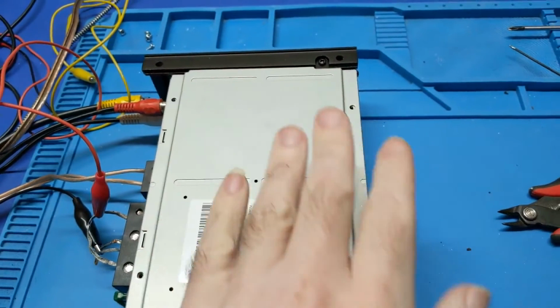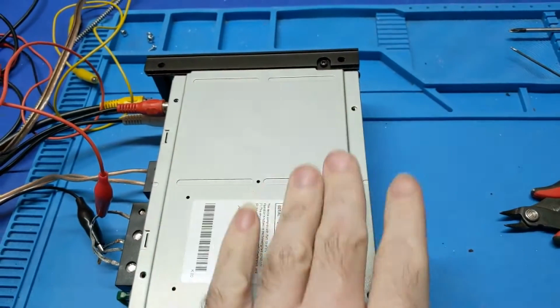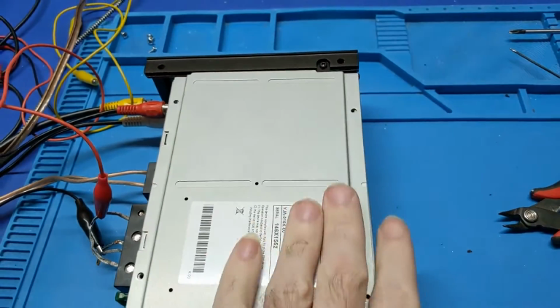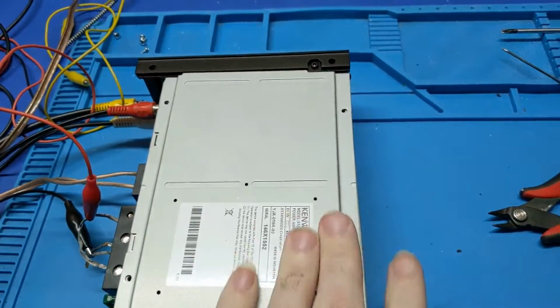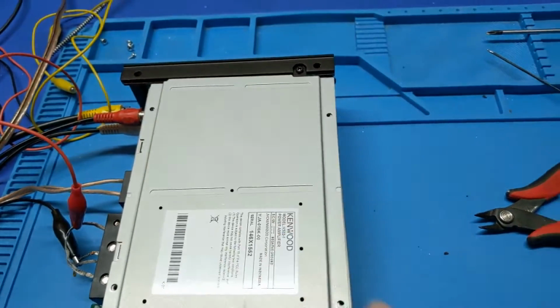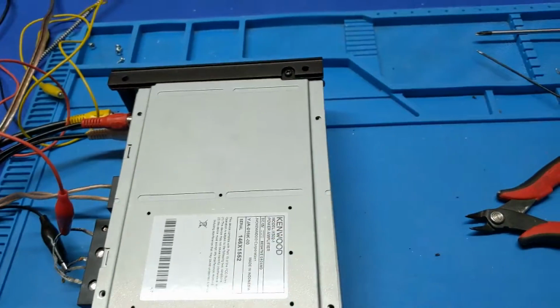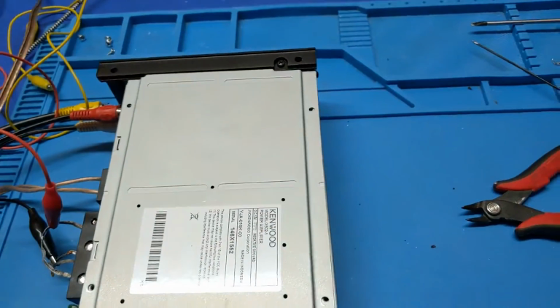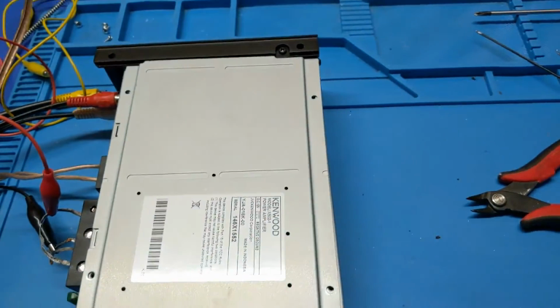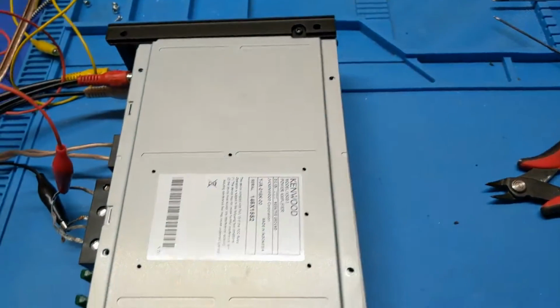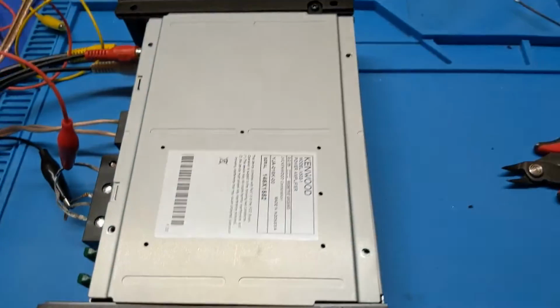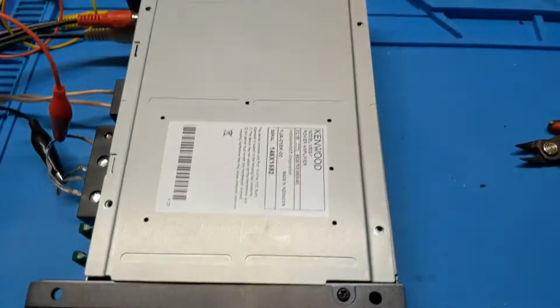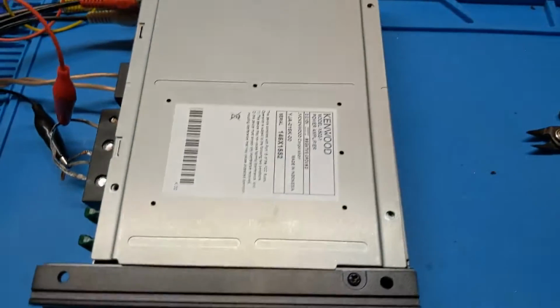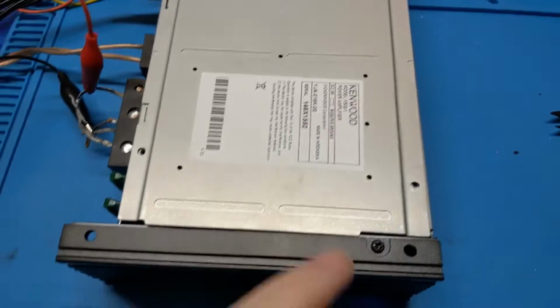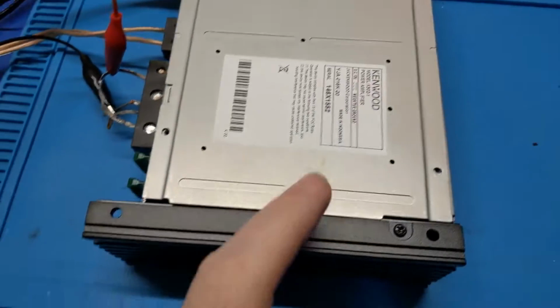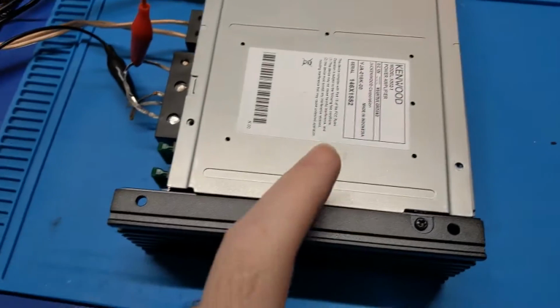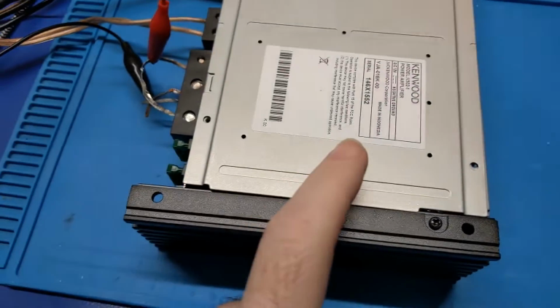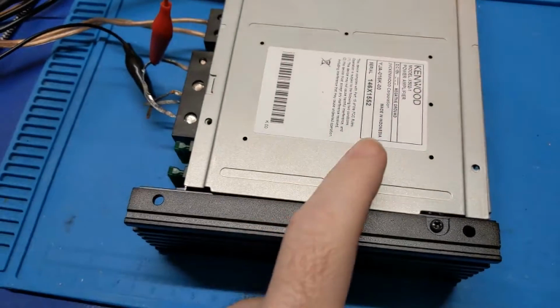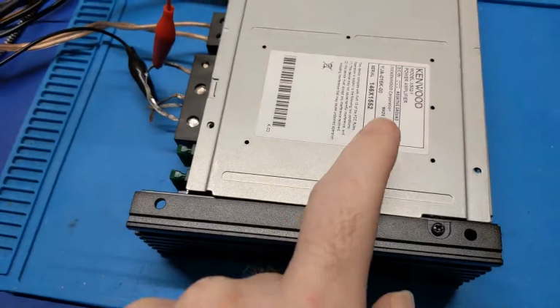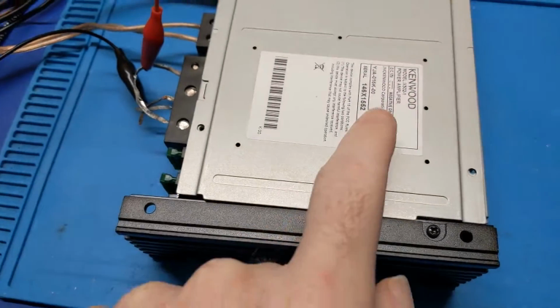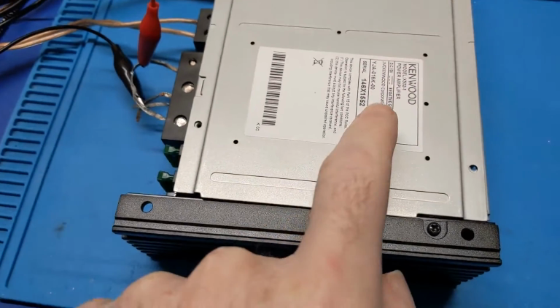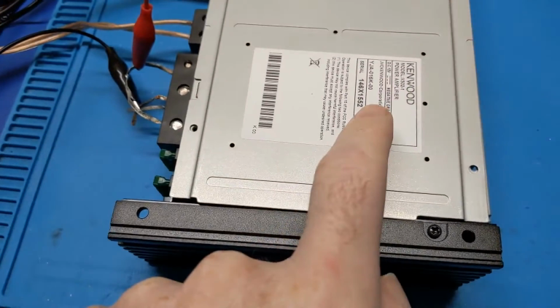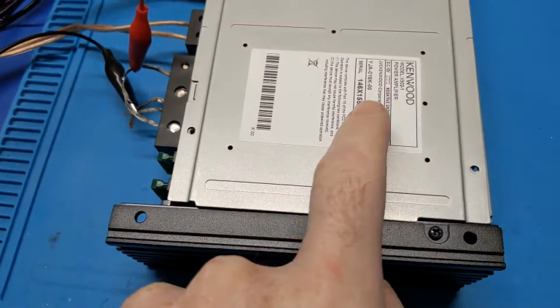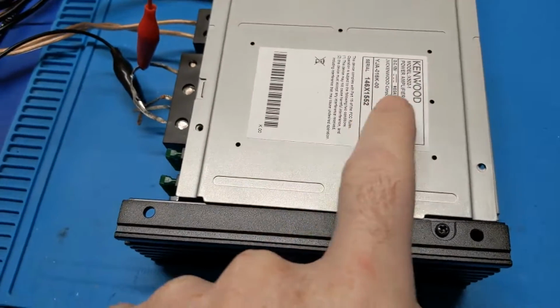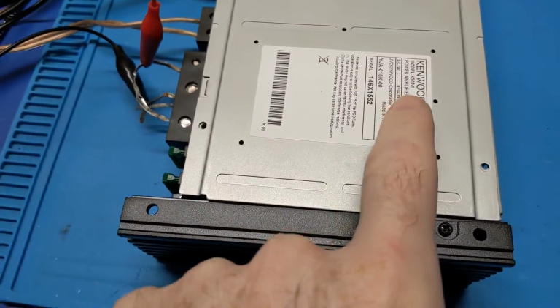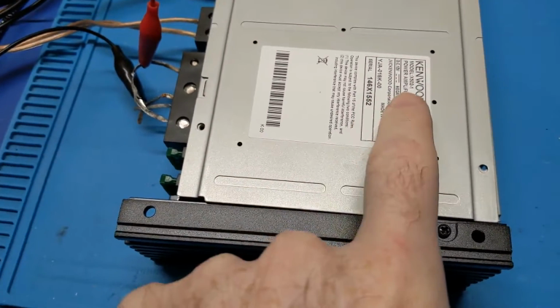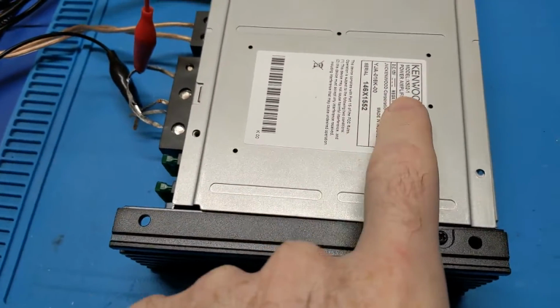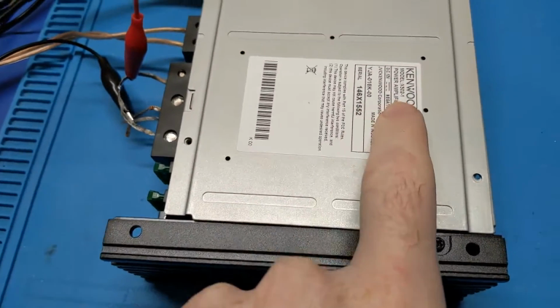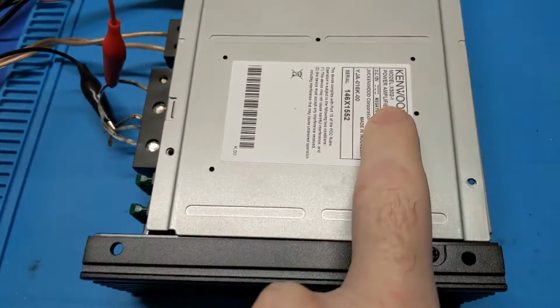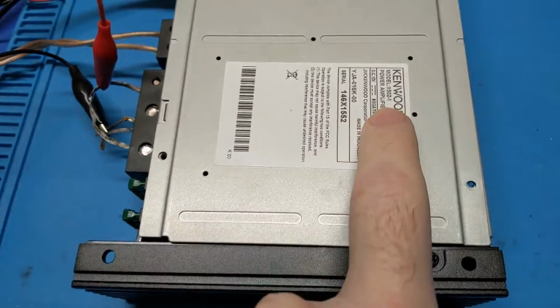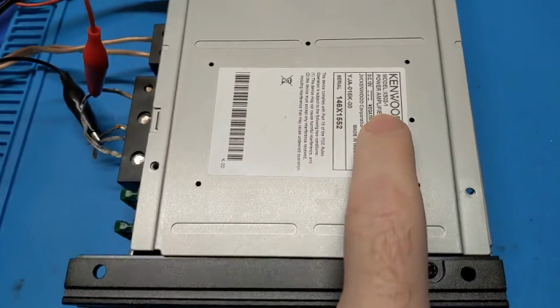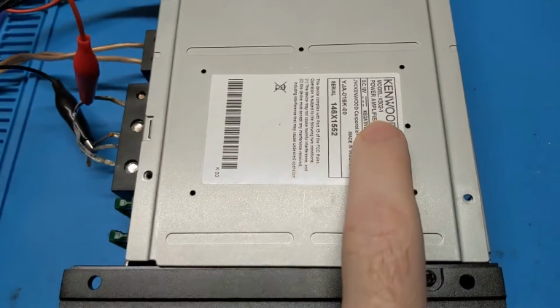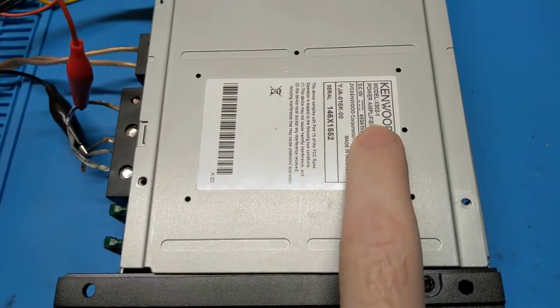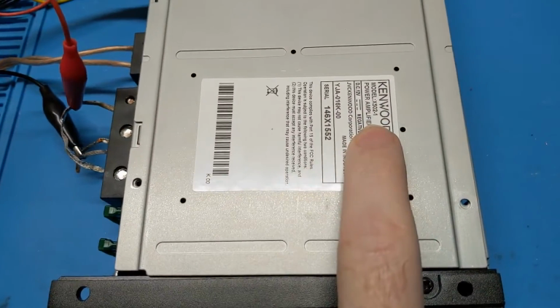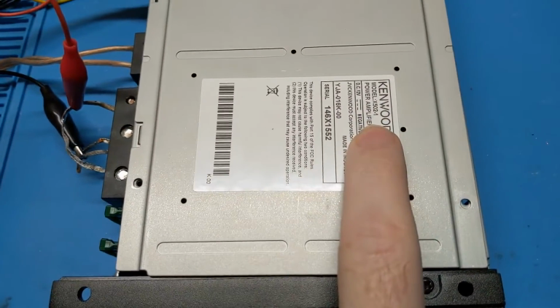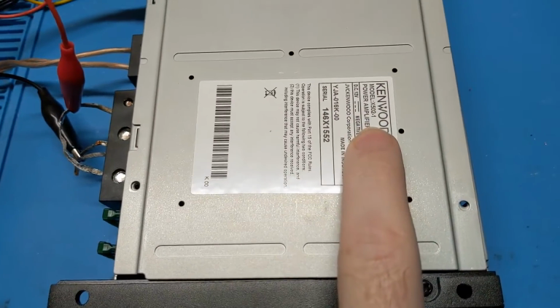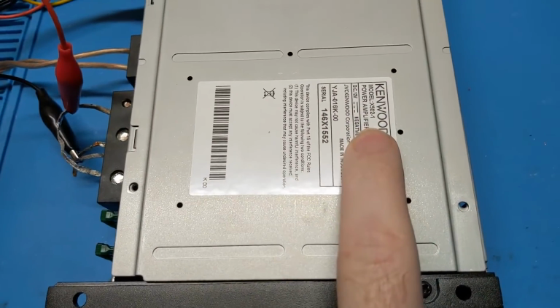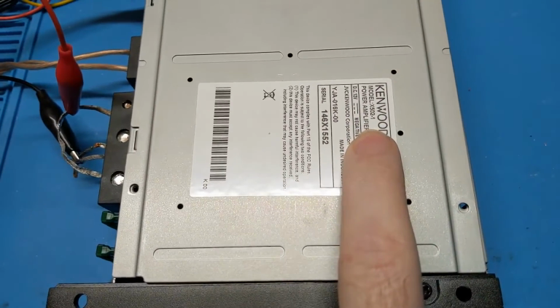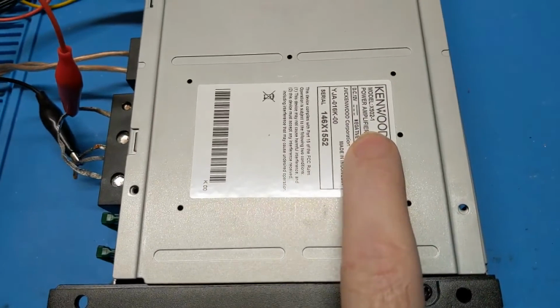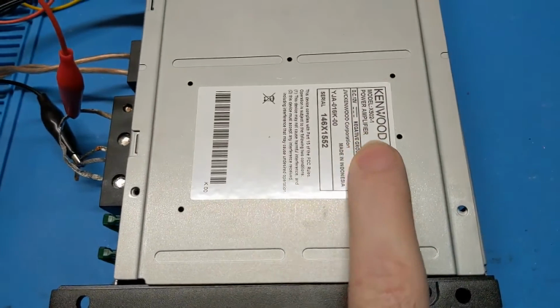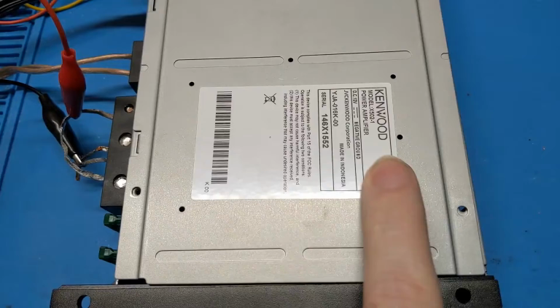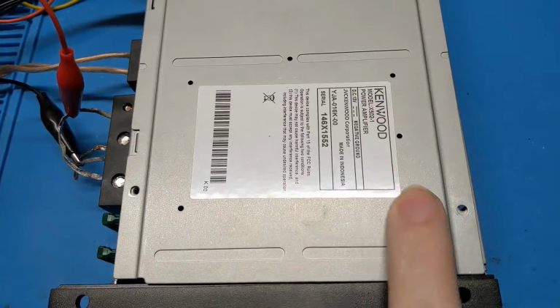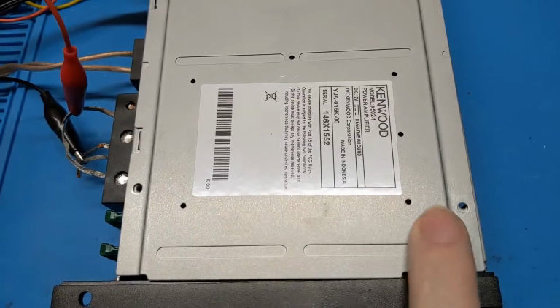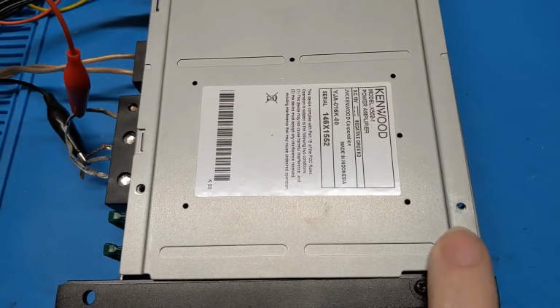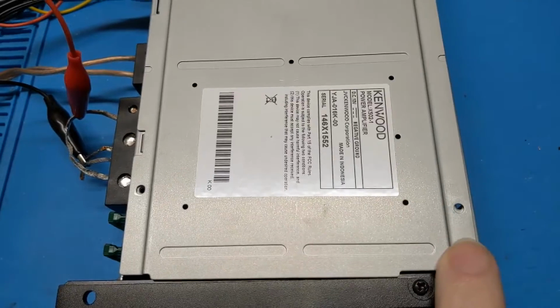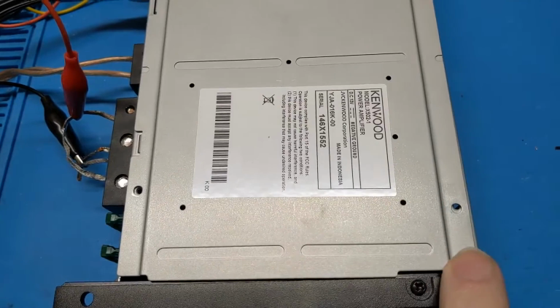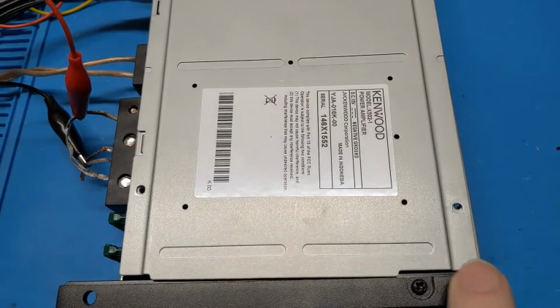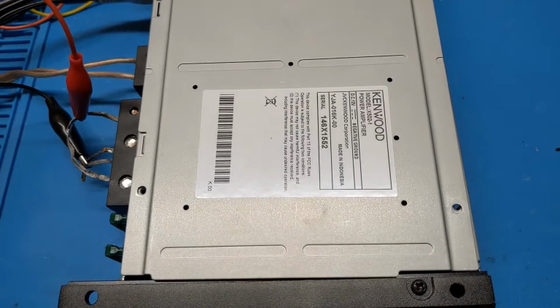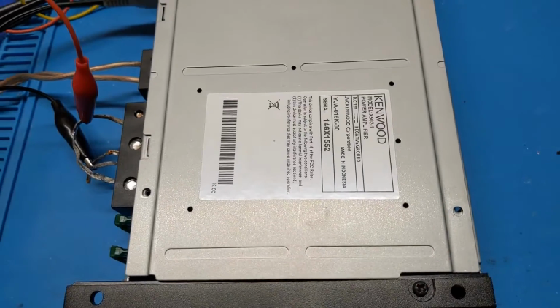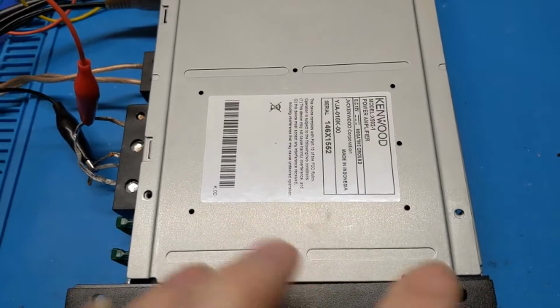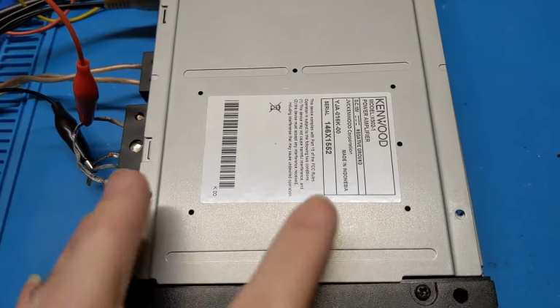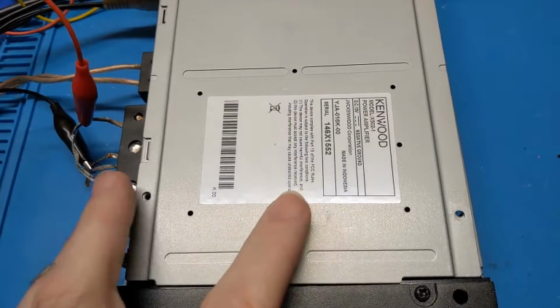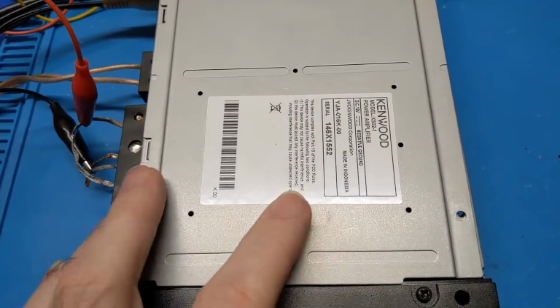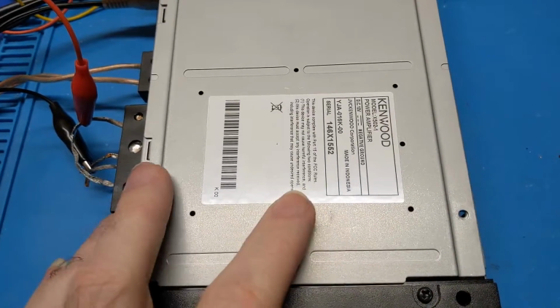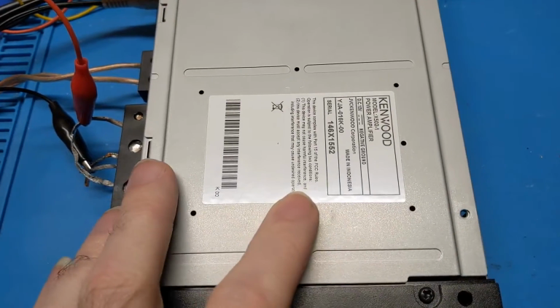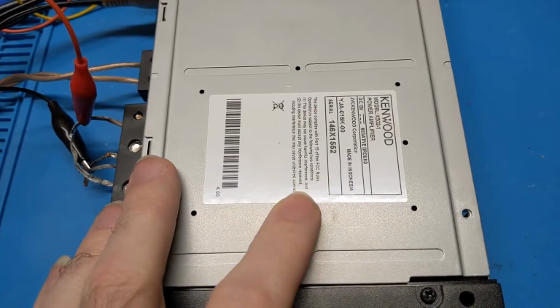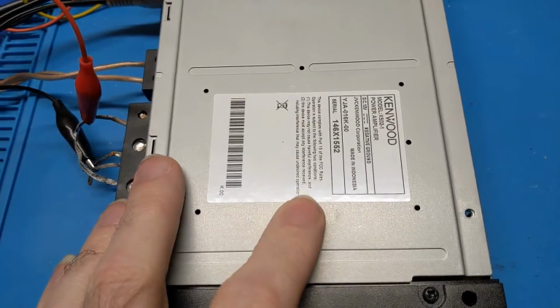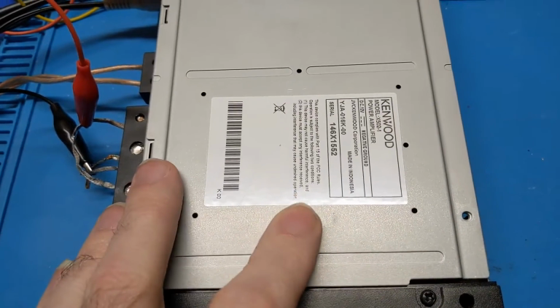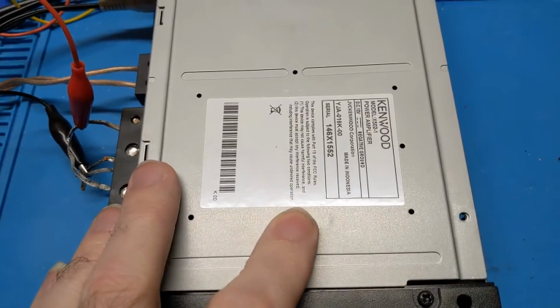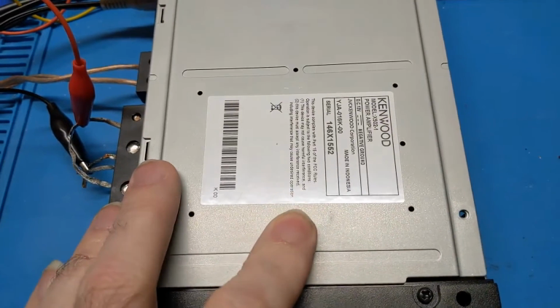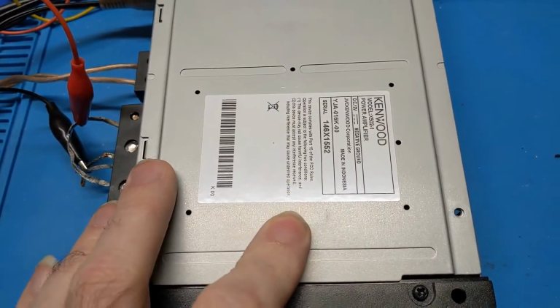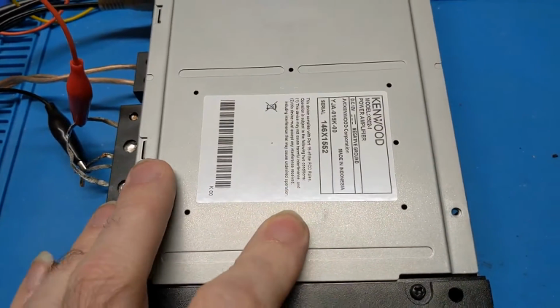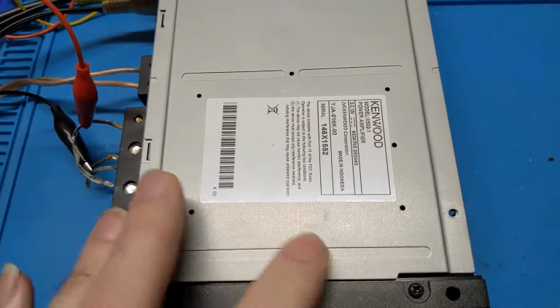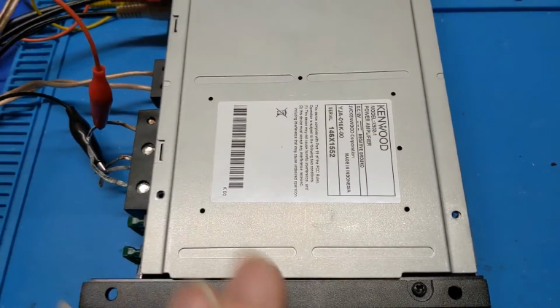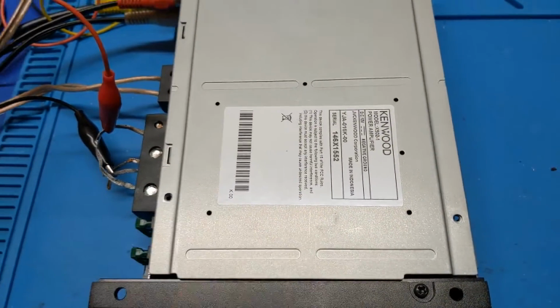And that is one X502-1 repaired and fully operational.